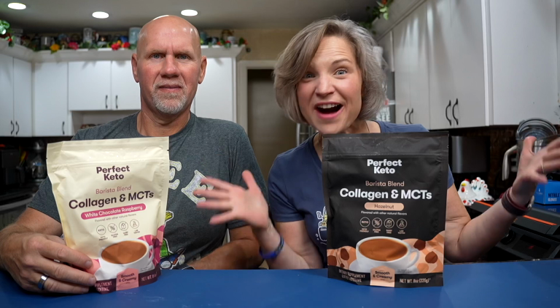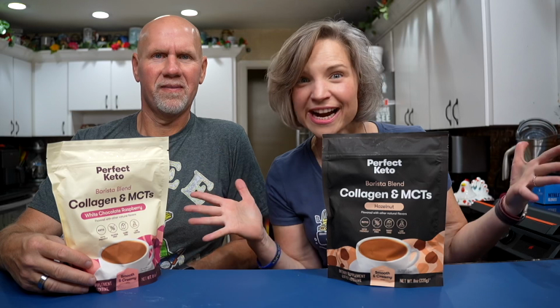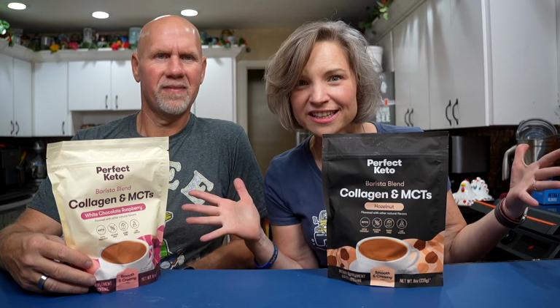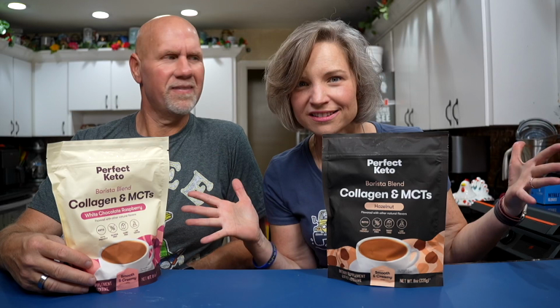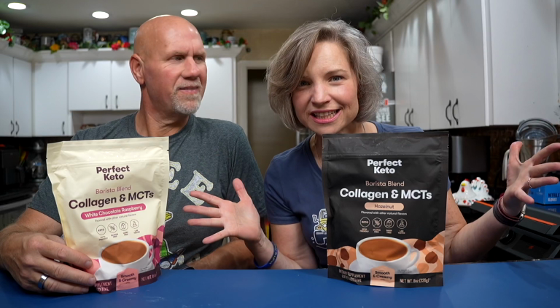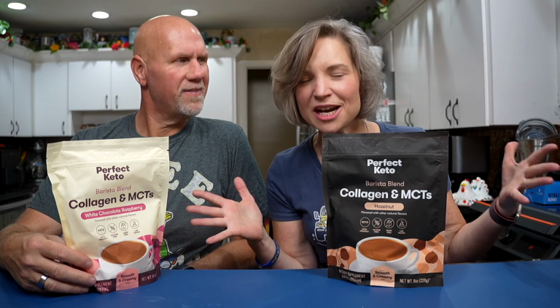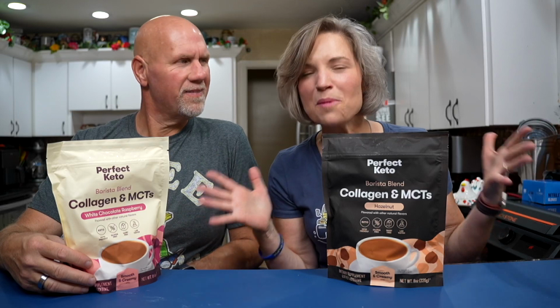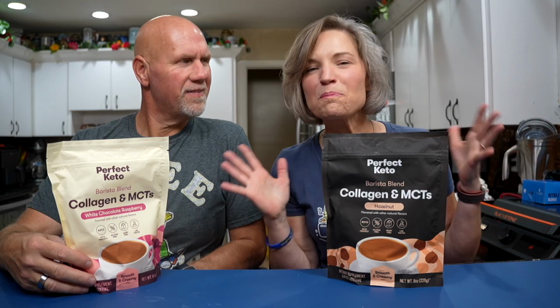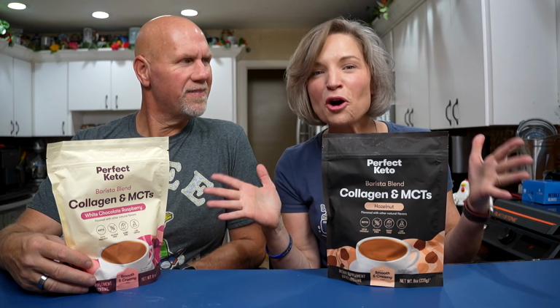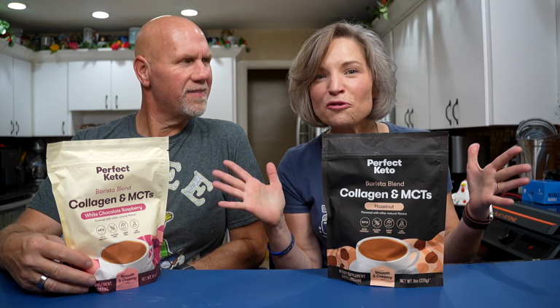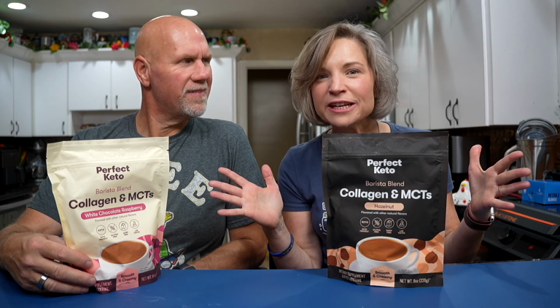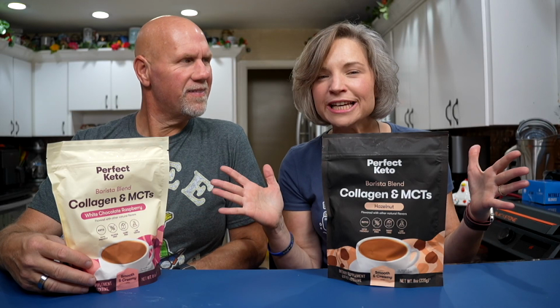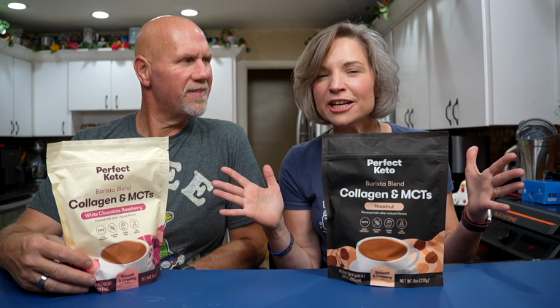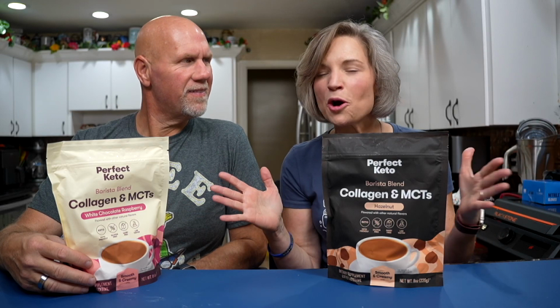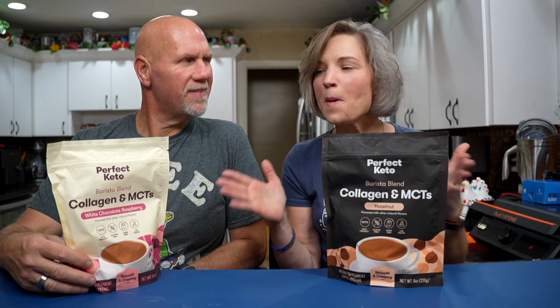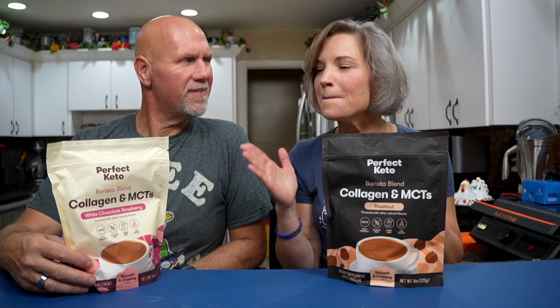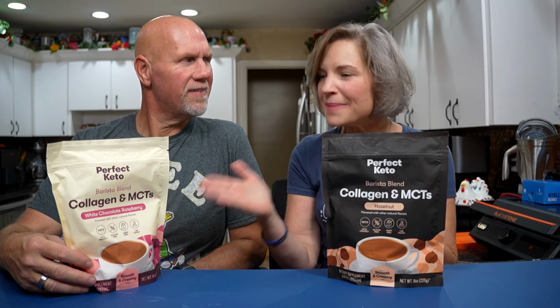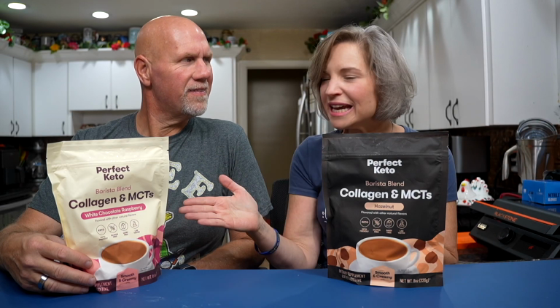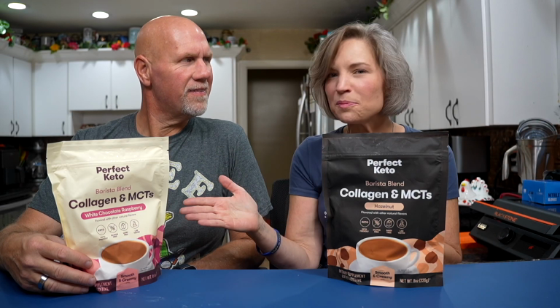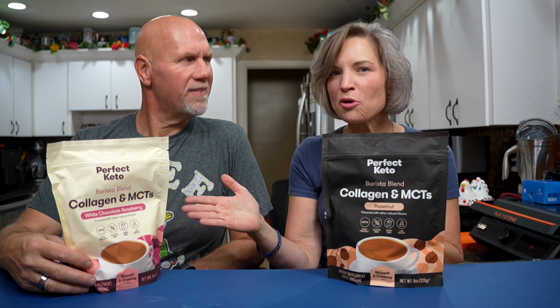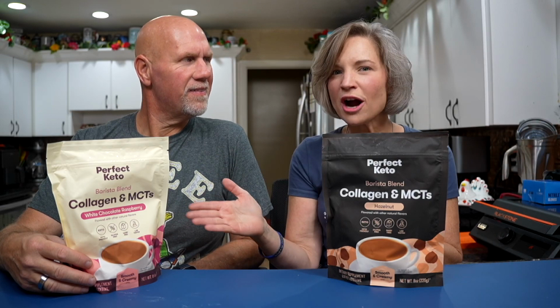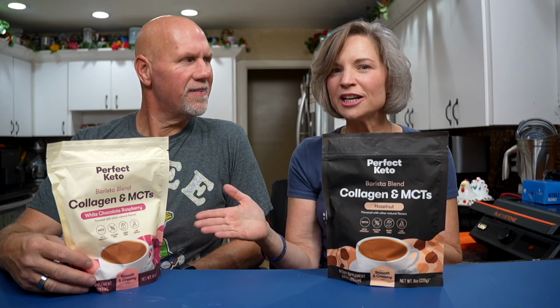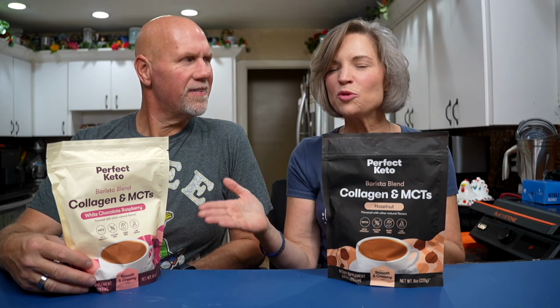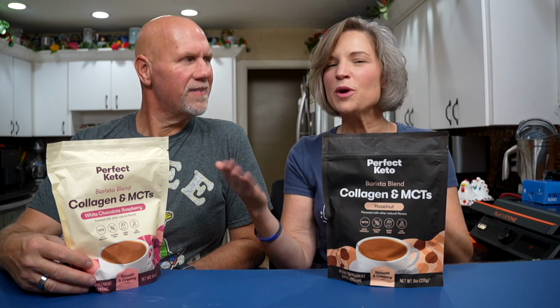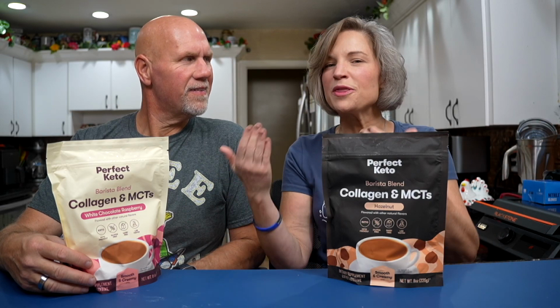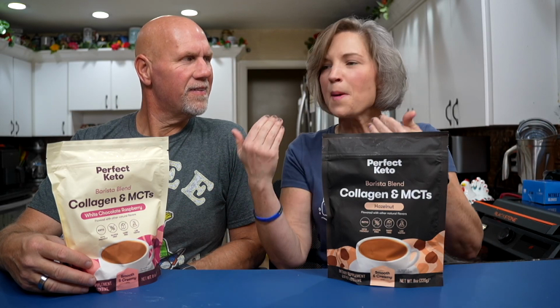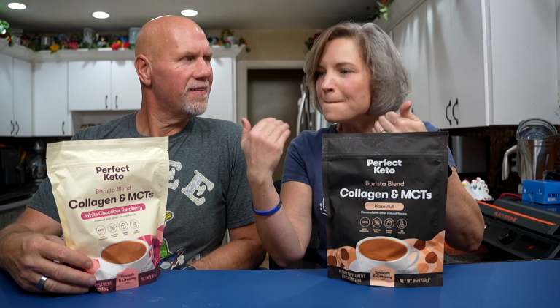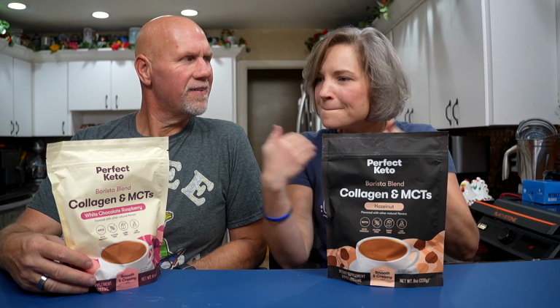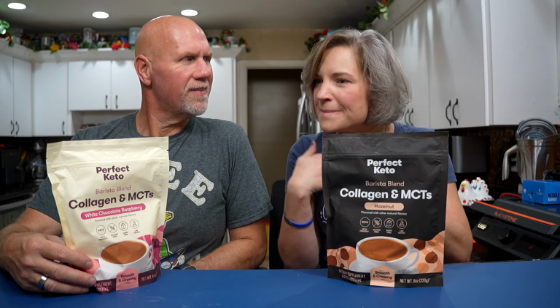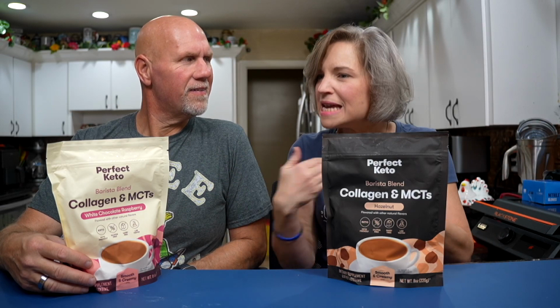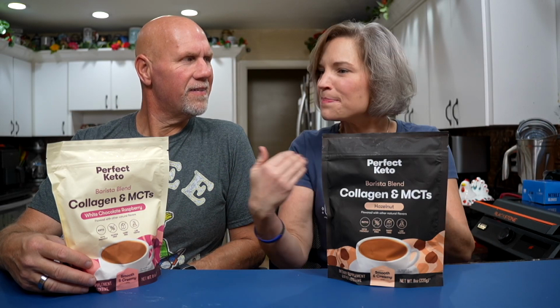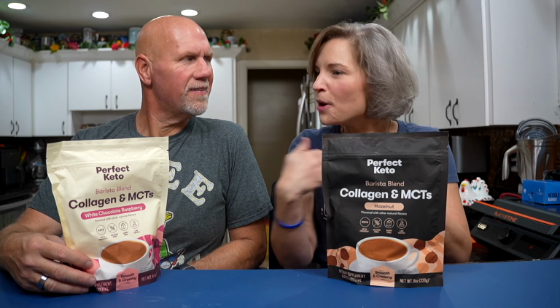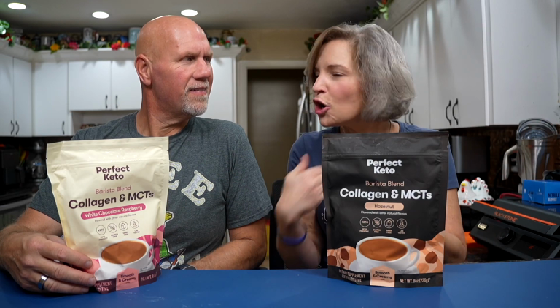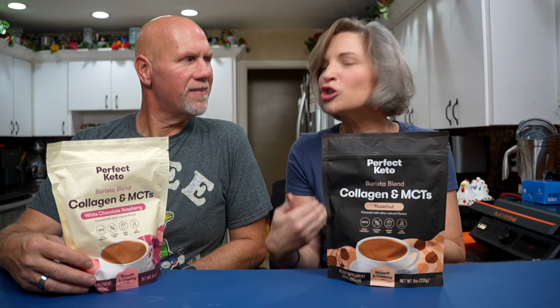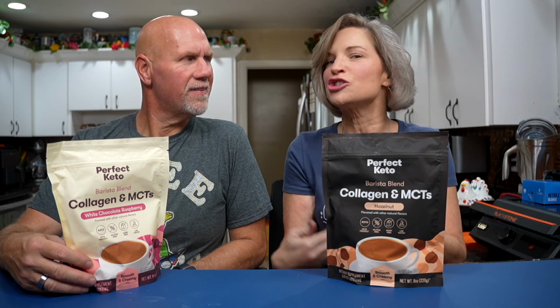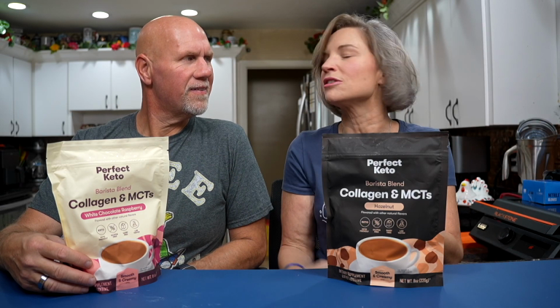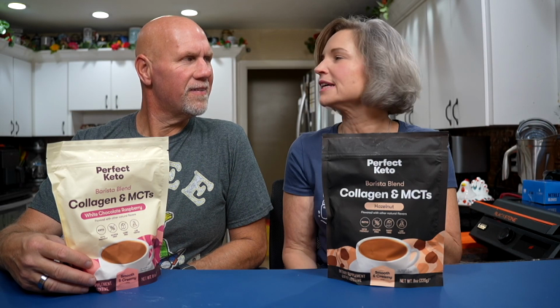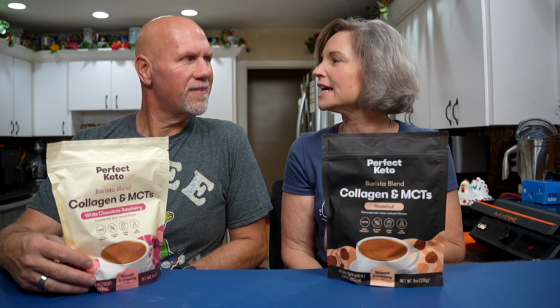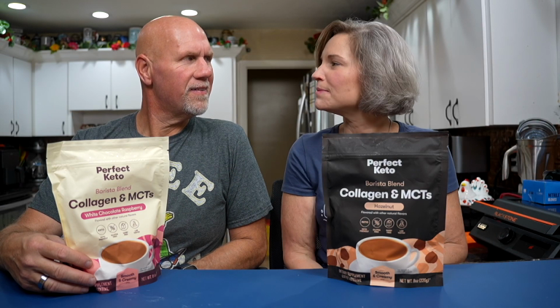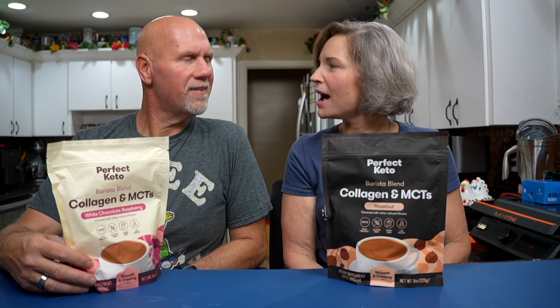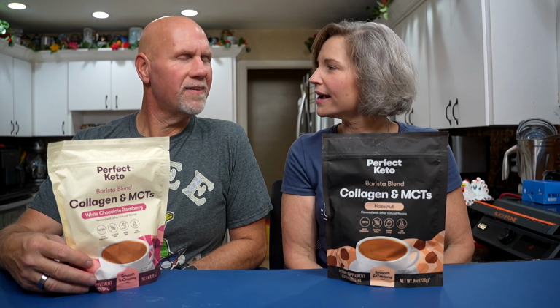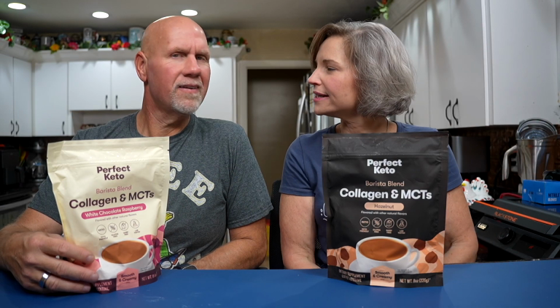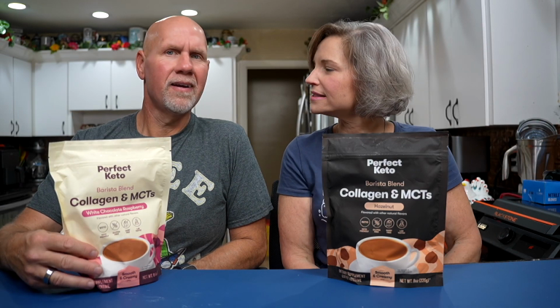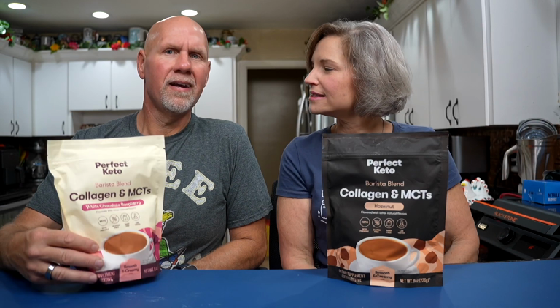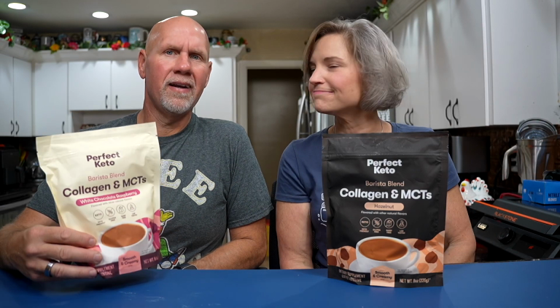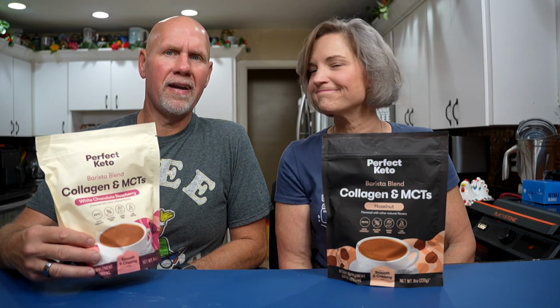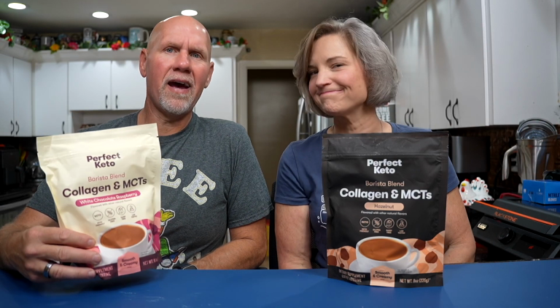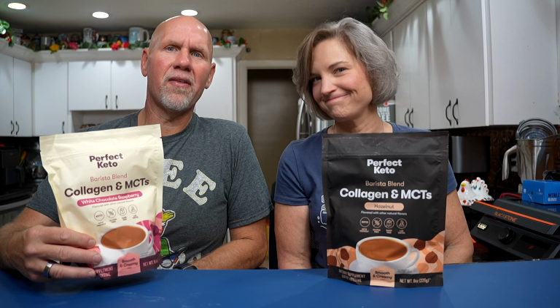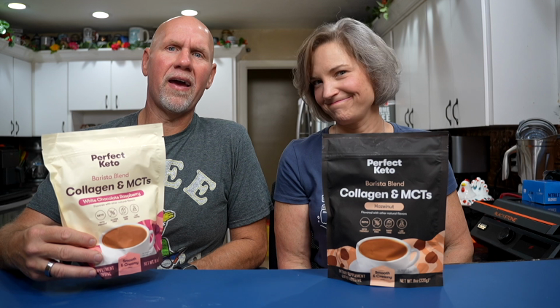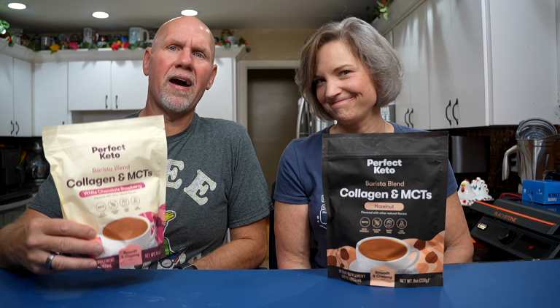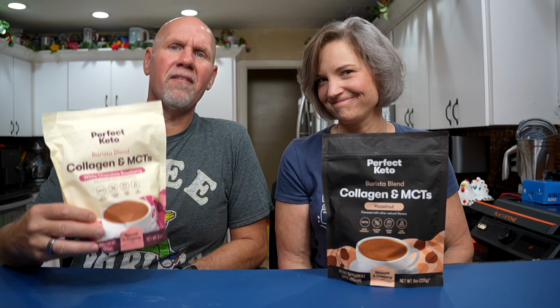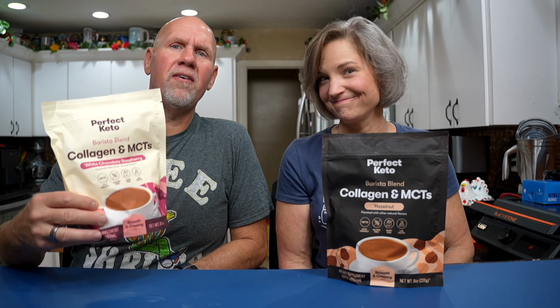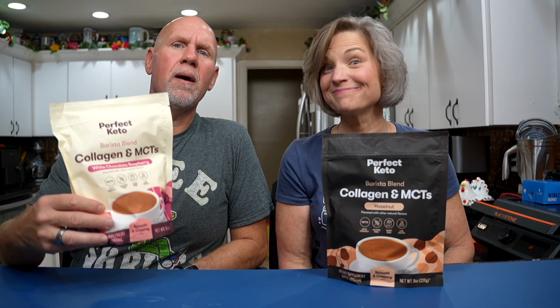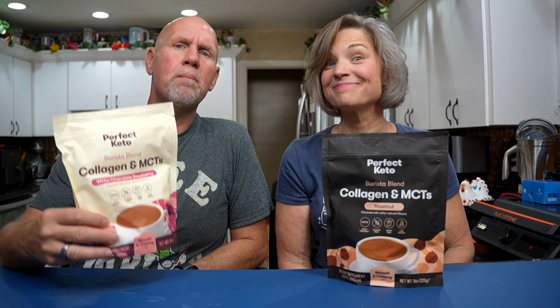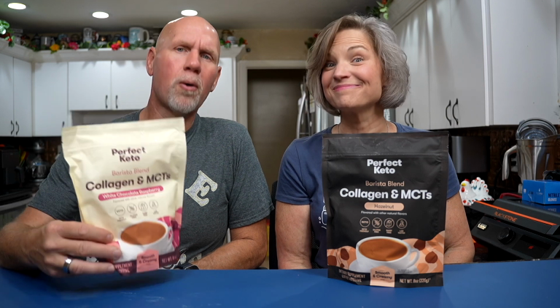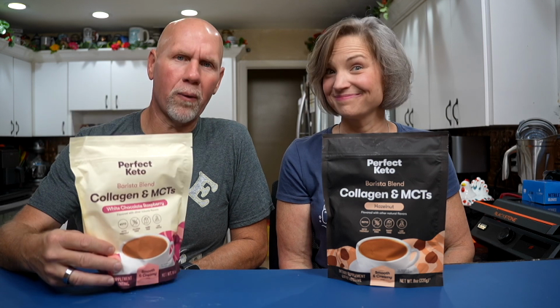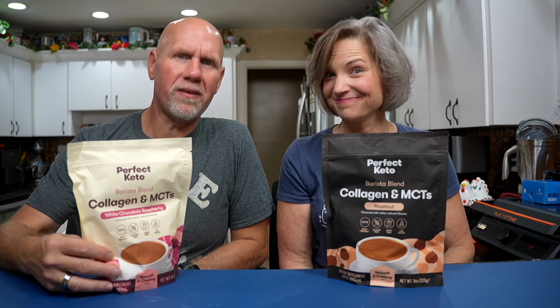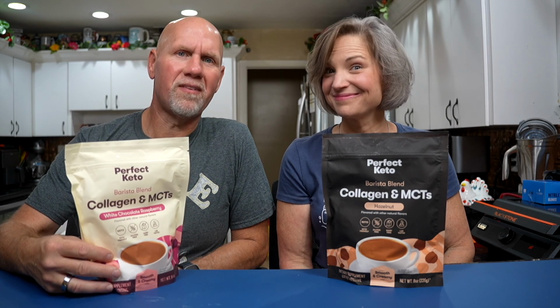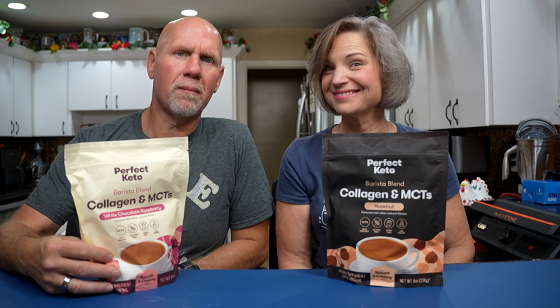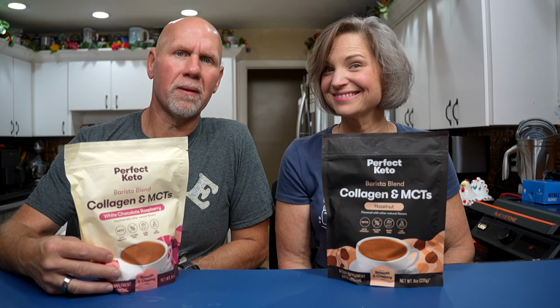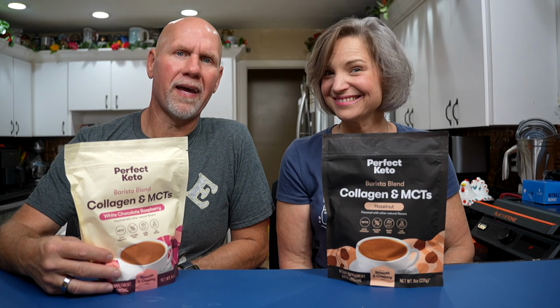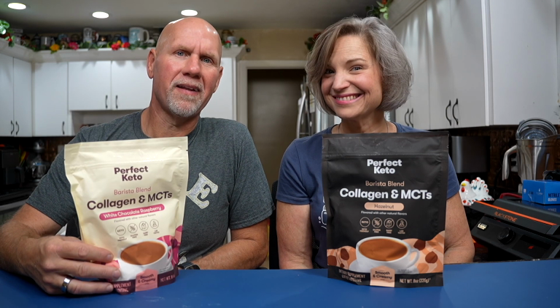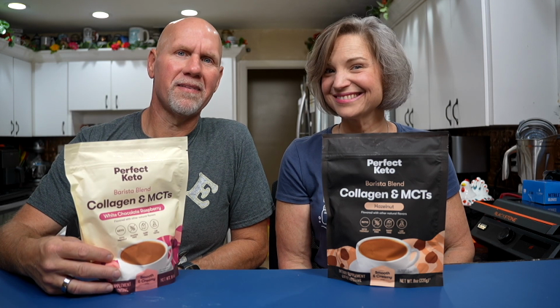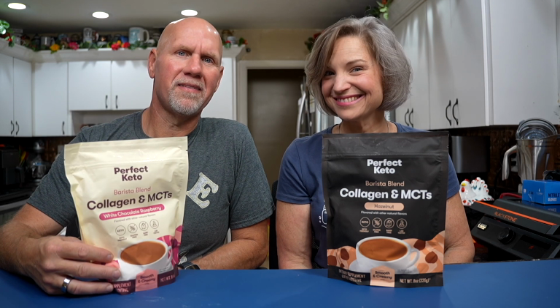Finally, Perfect Keto made a product with me personally in mind. Now they have Barista Blends.